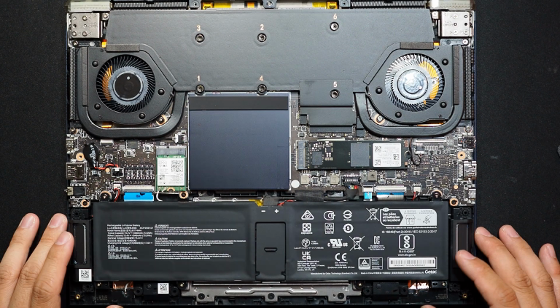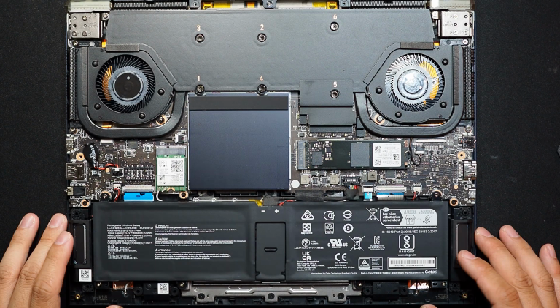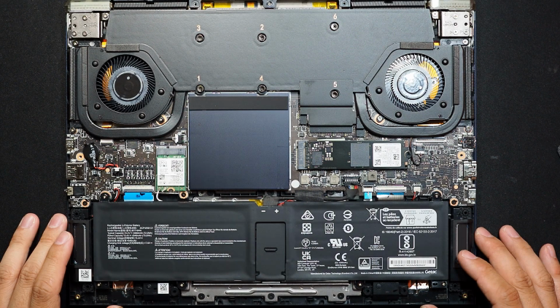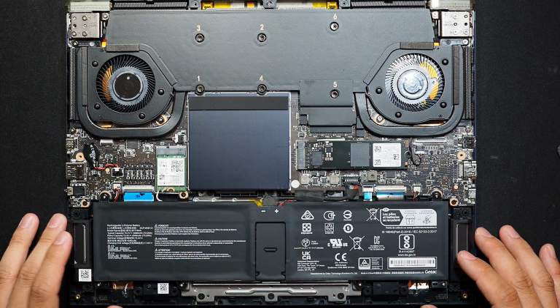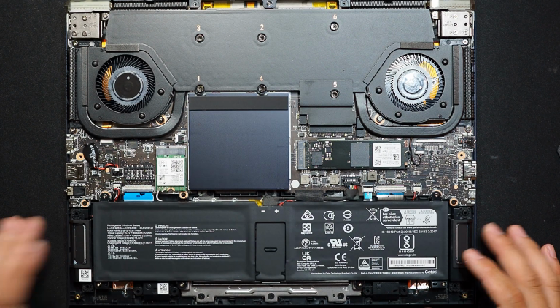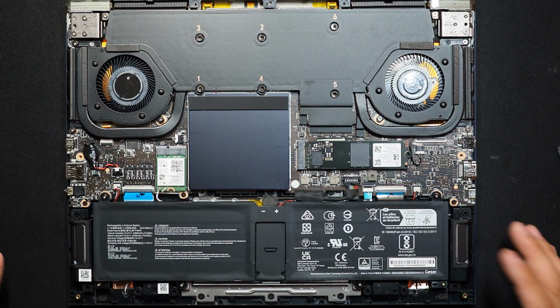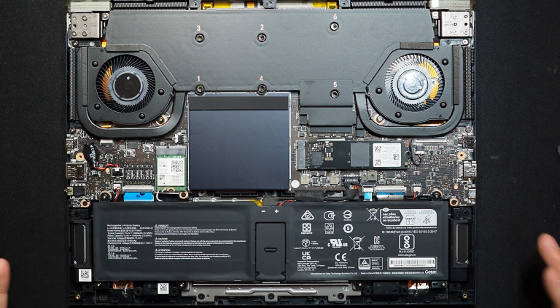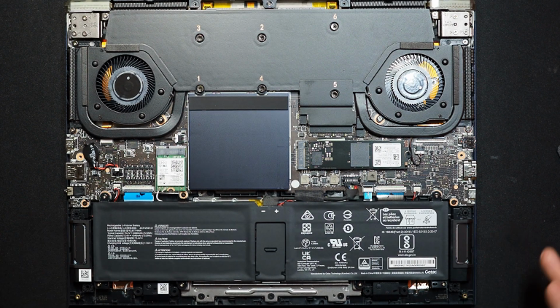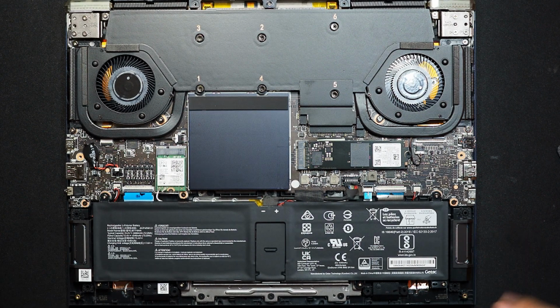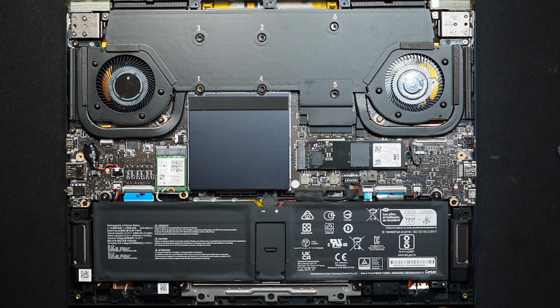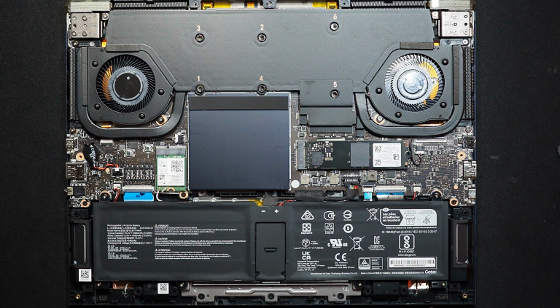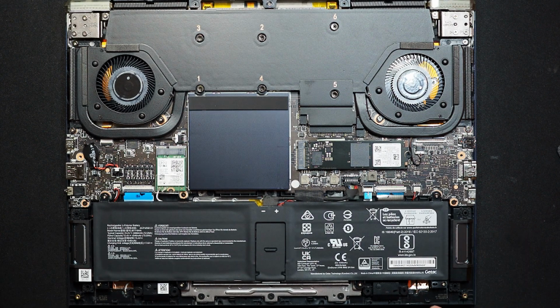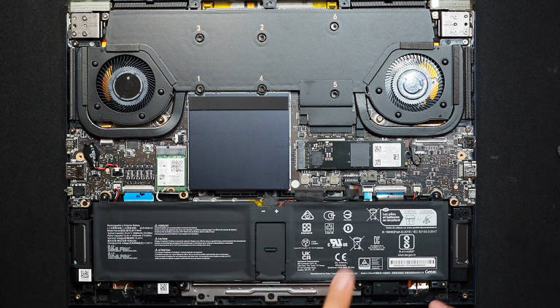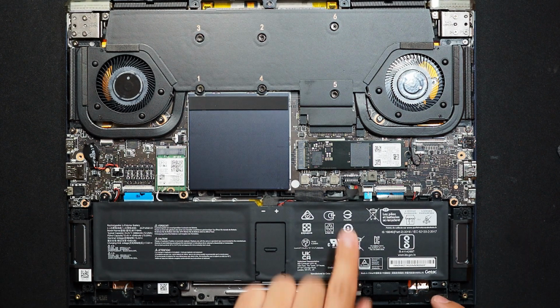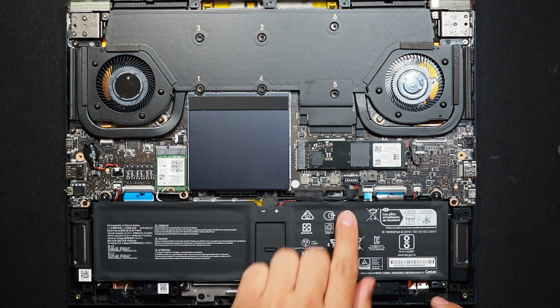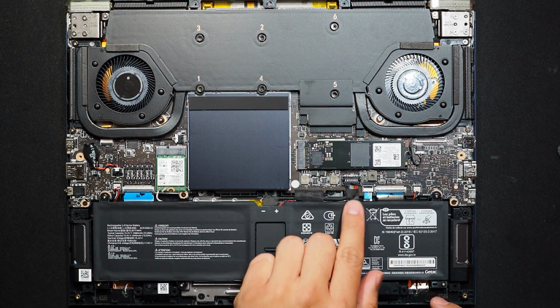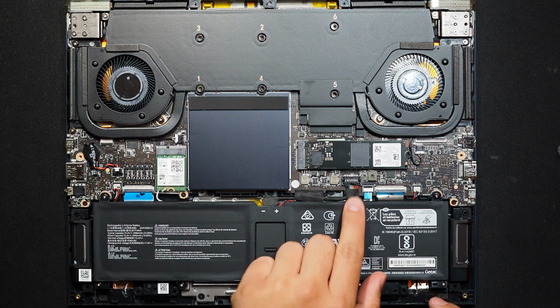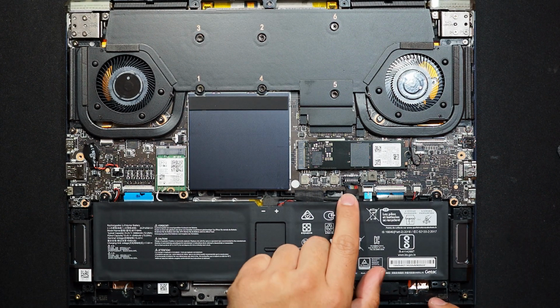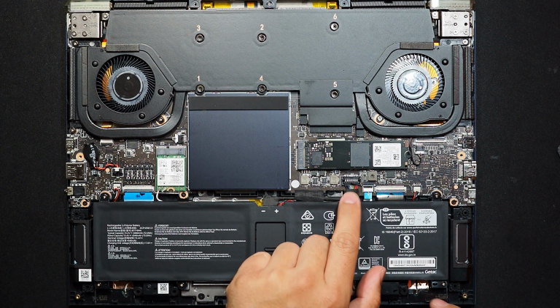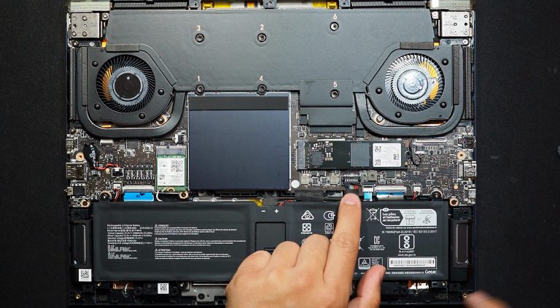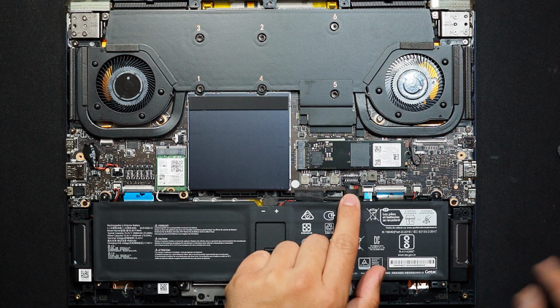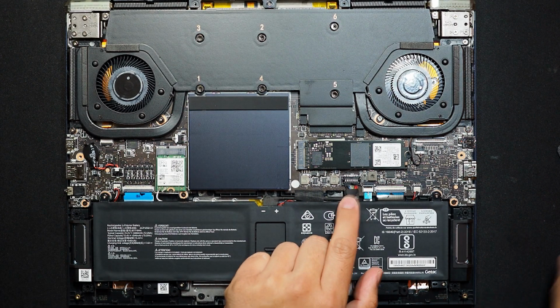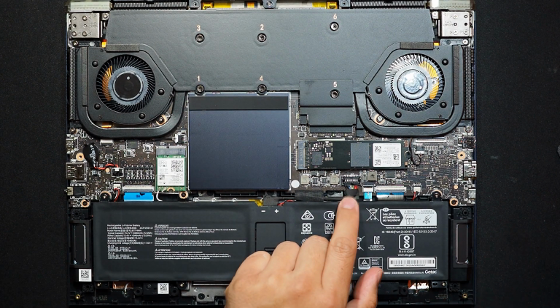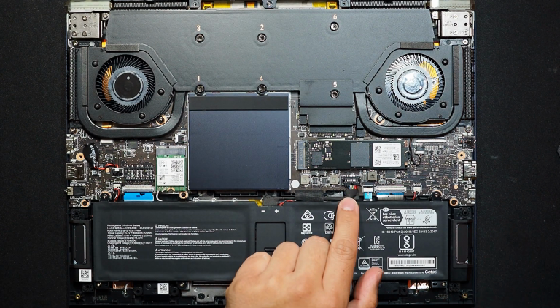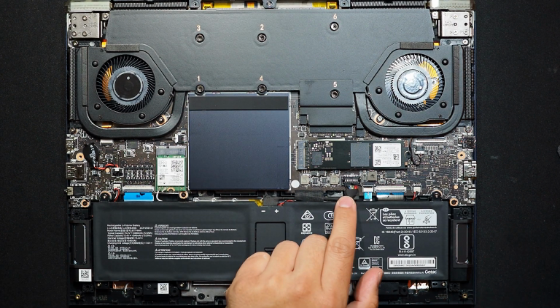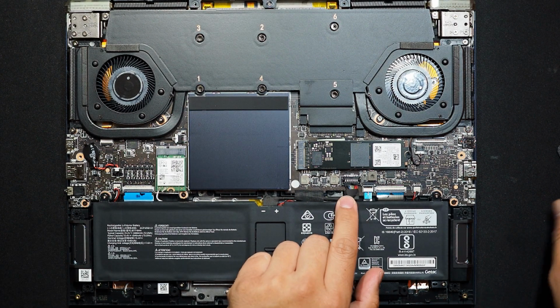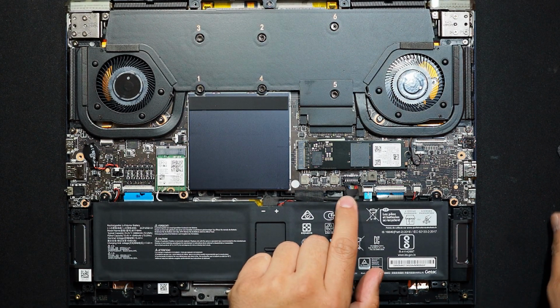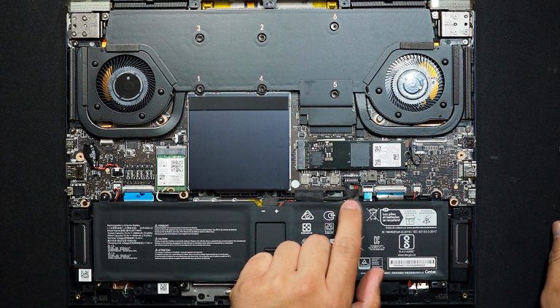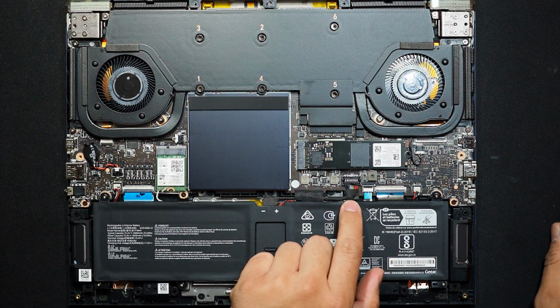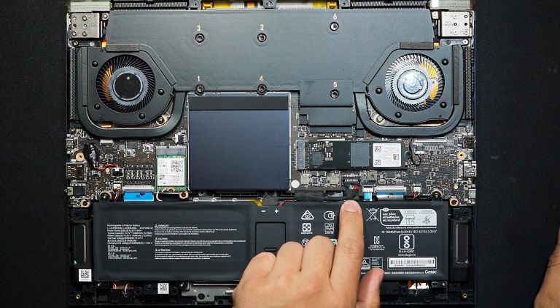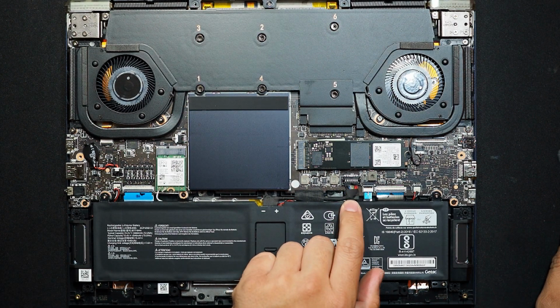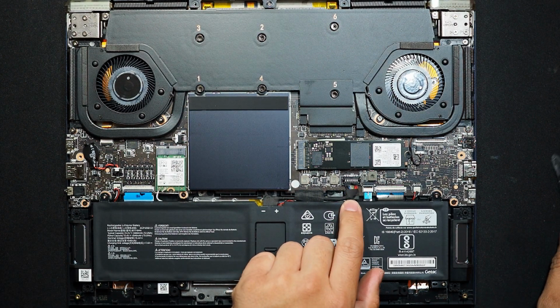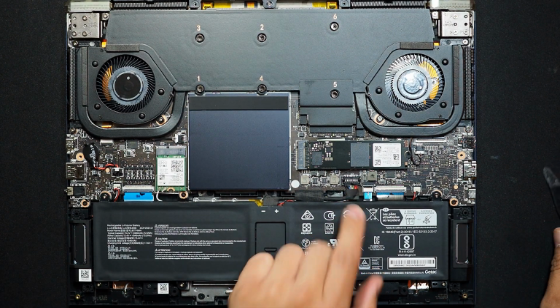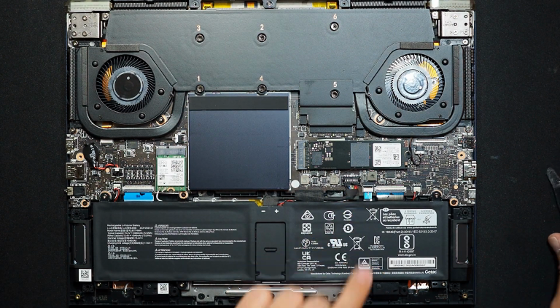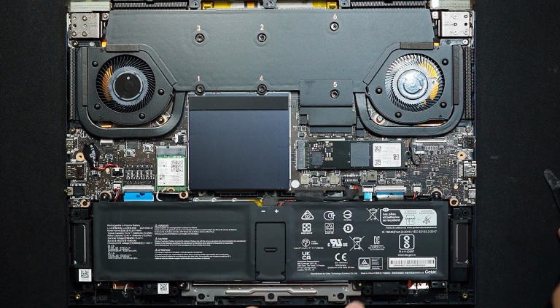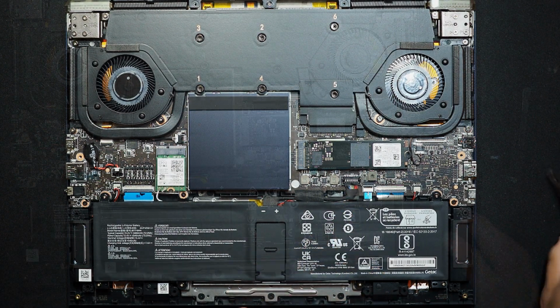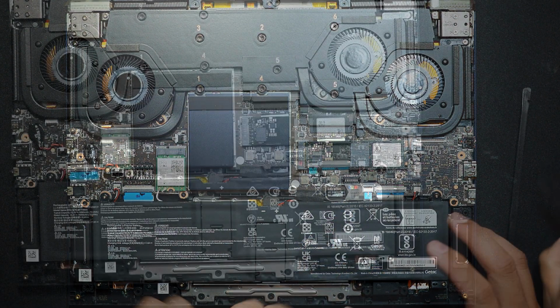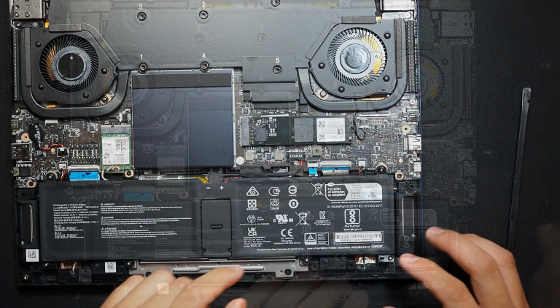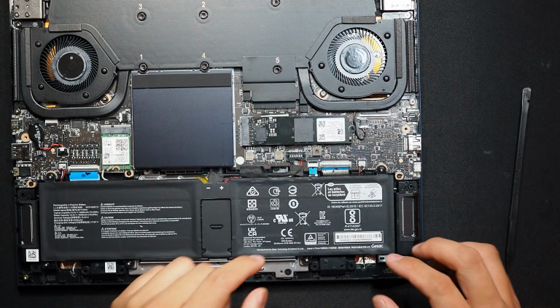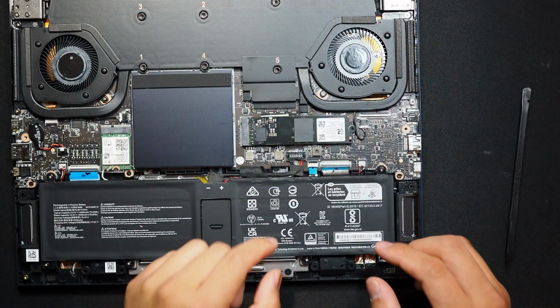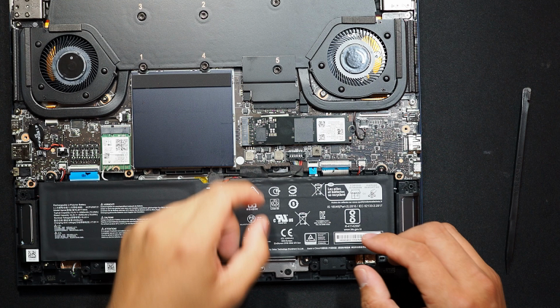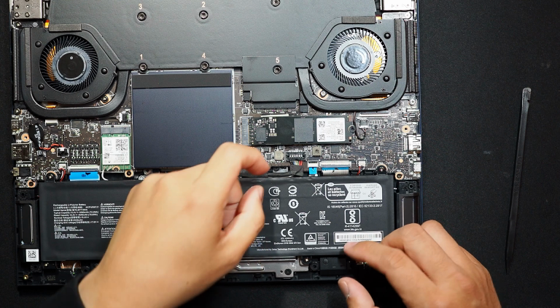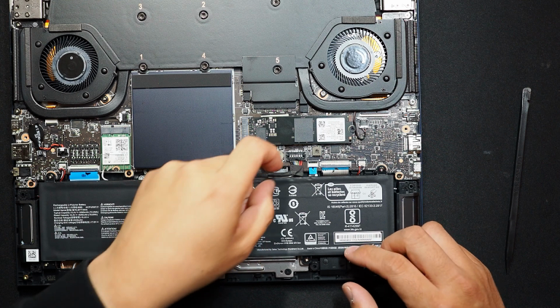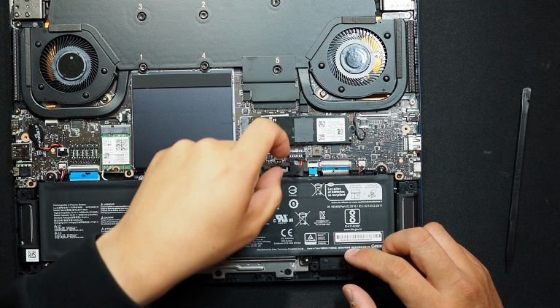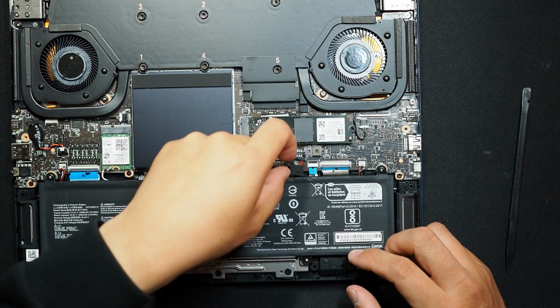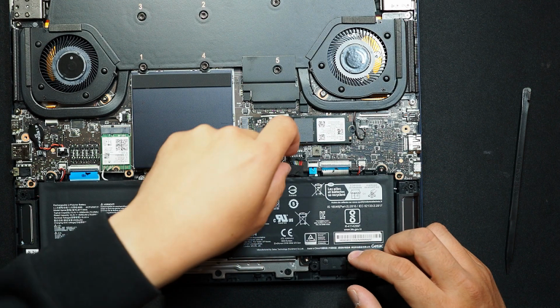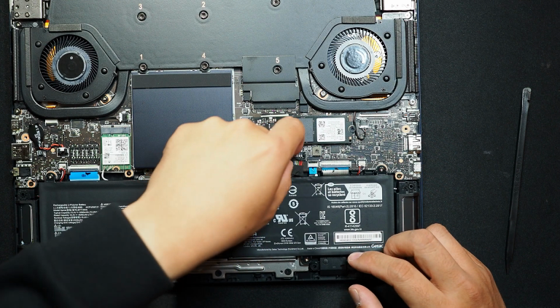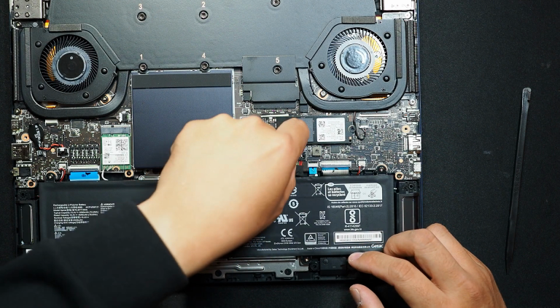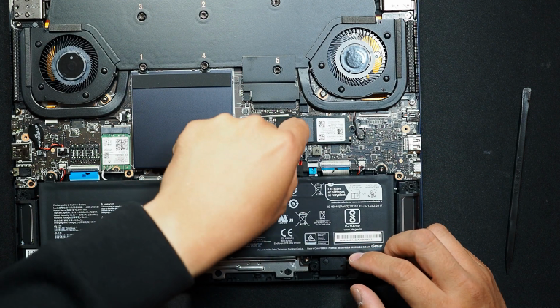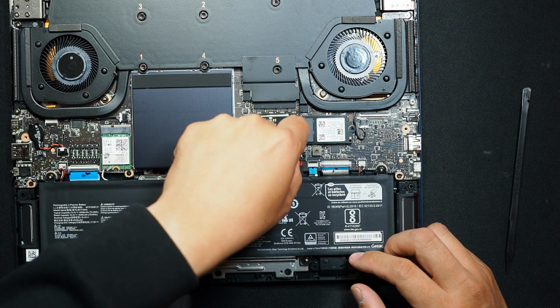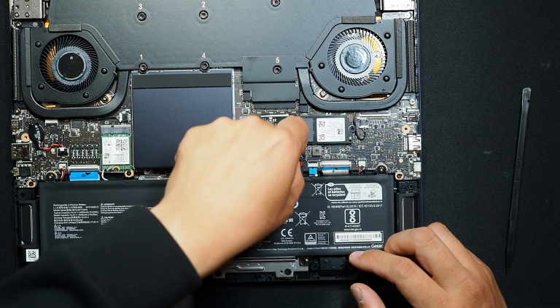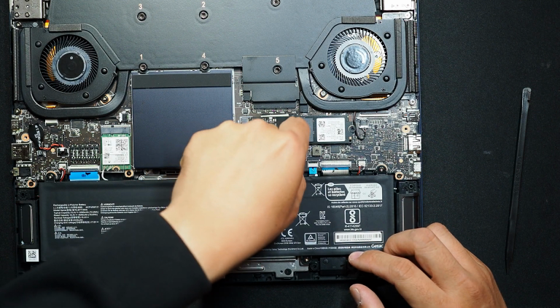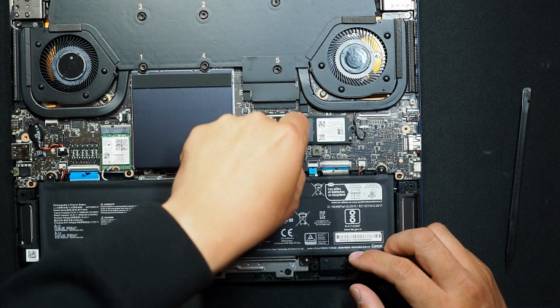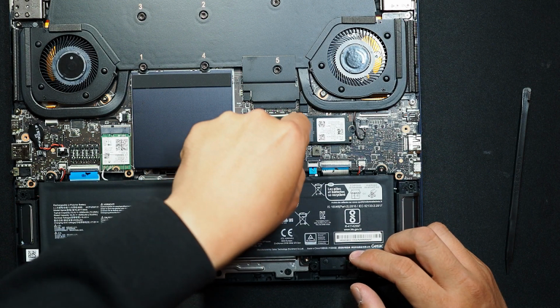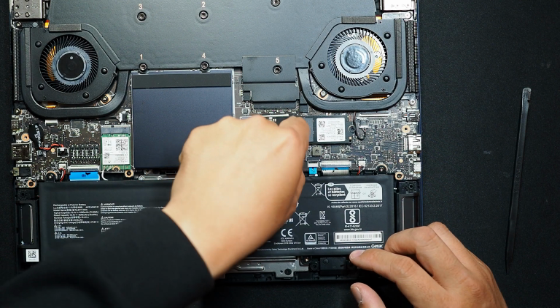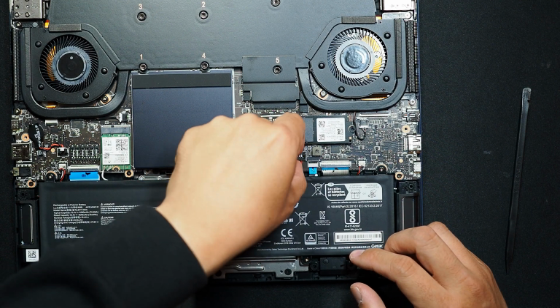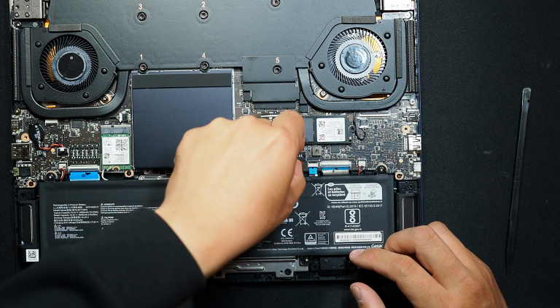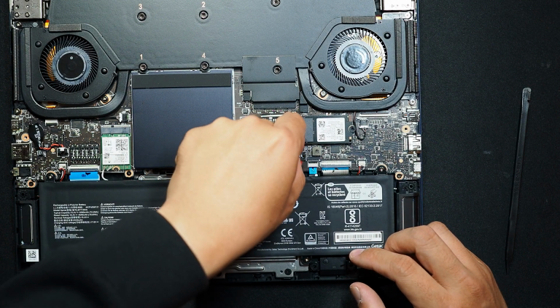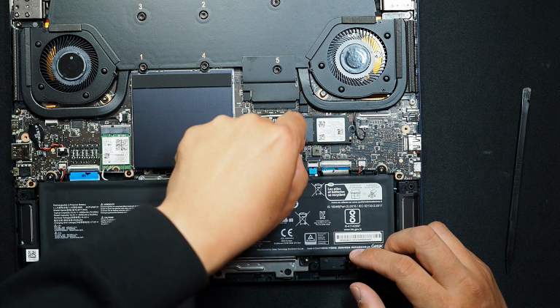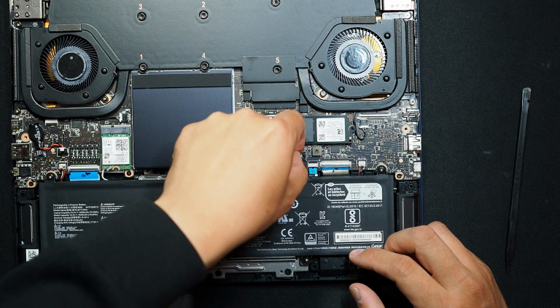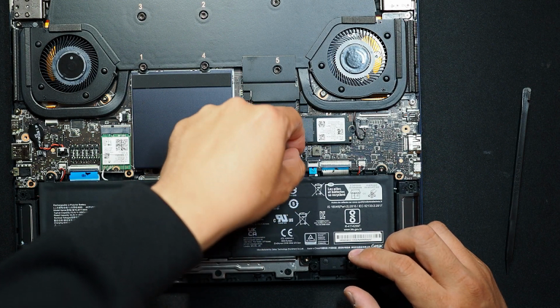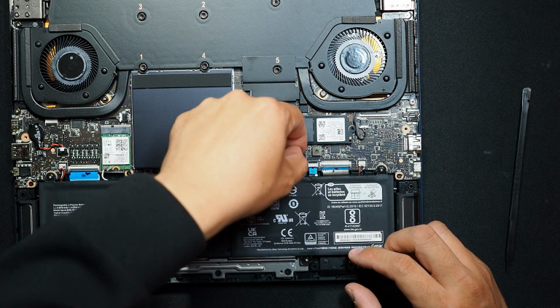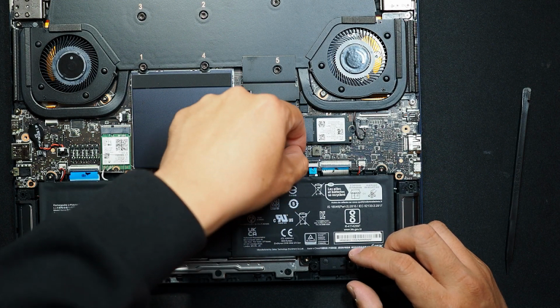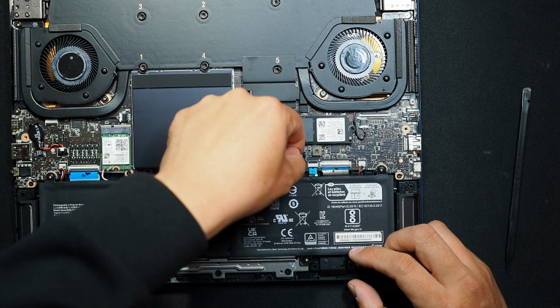First of all, I'll remove the battery connector from the main board. I'll just use my fingernail to do it.